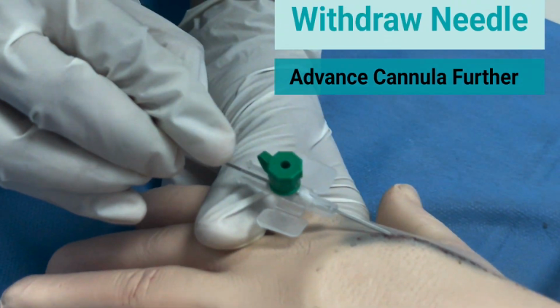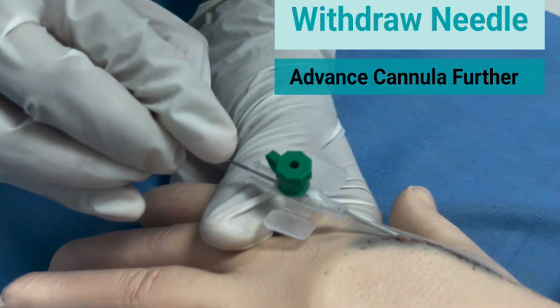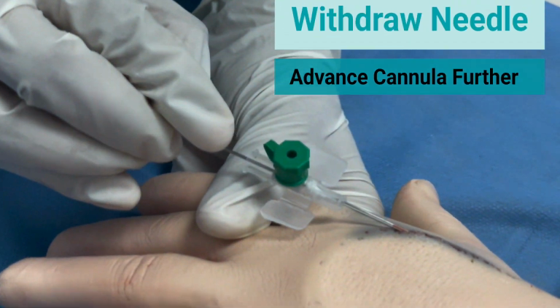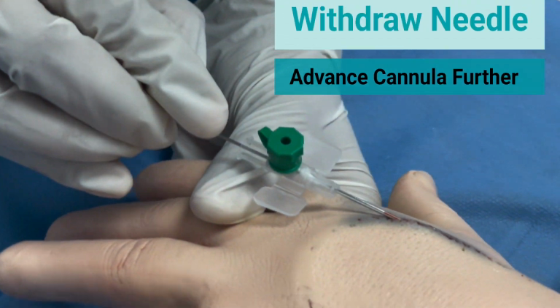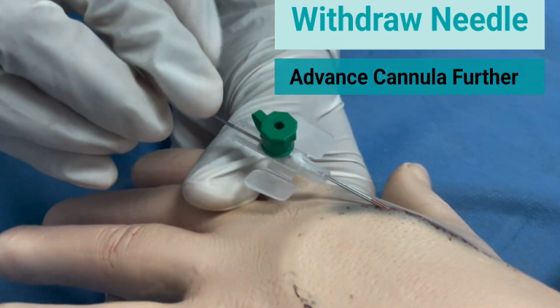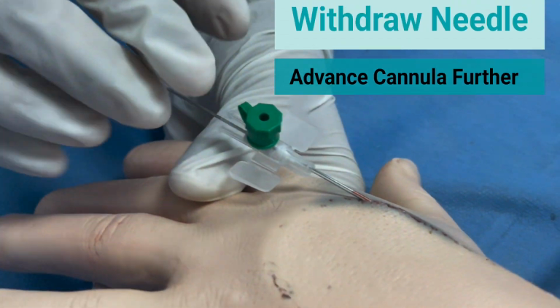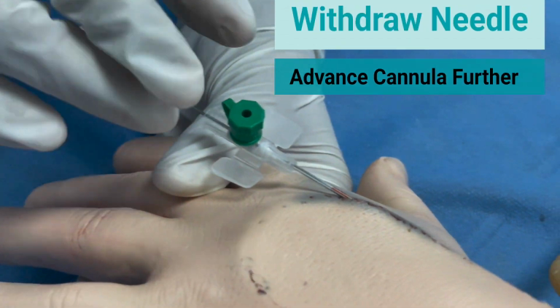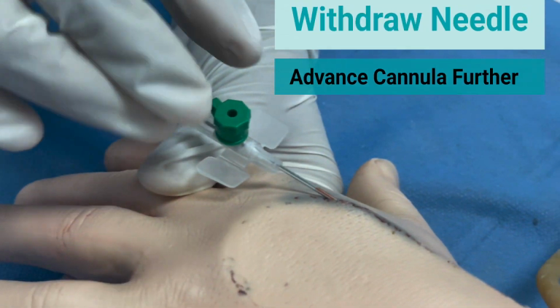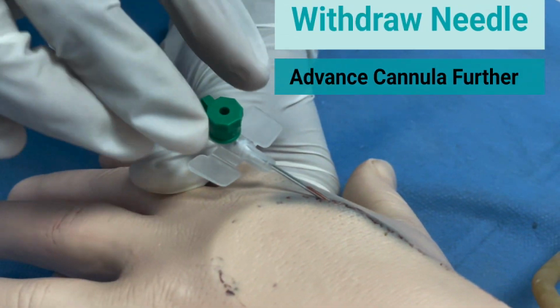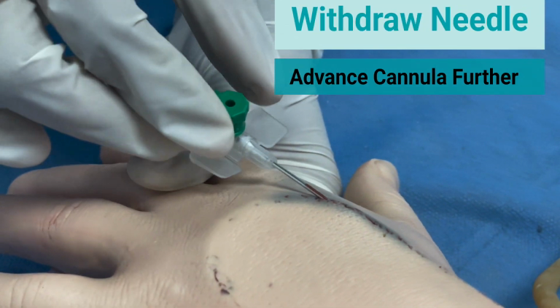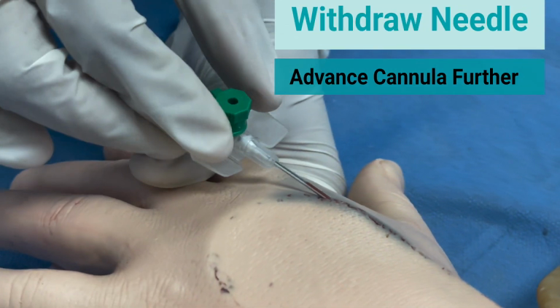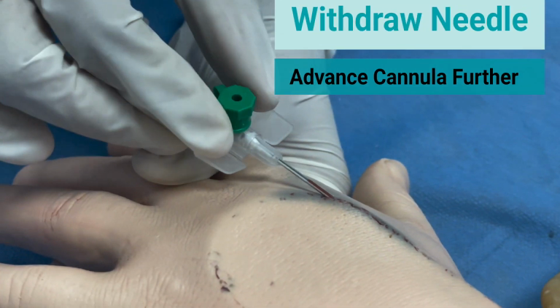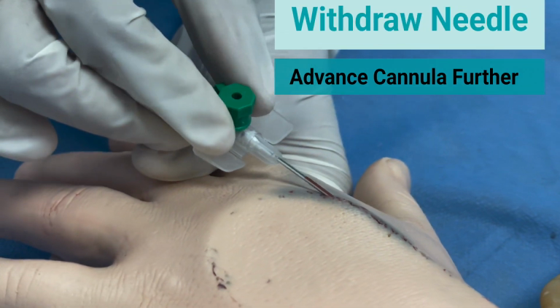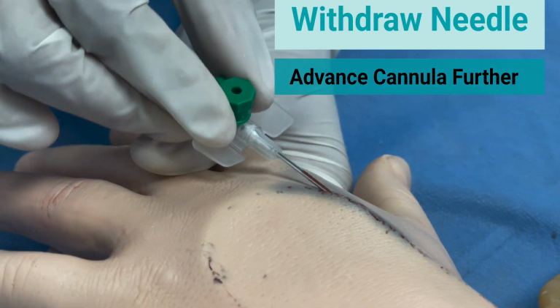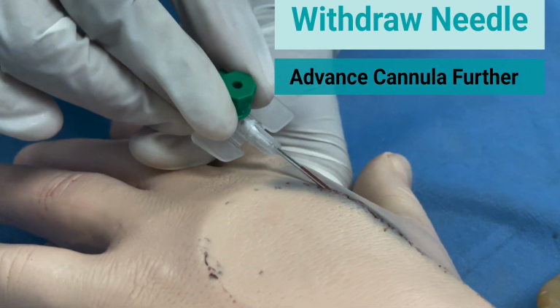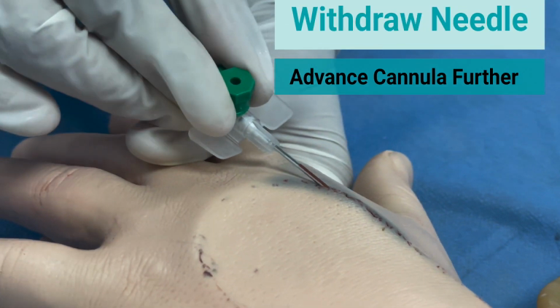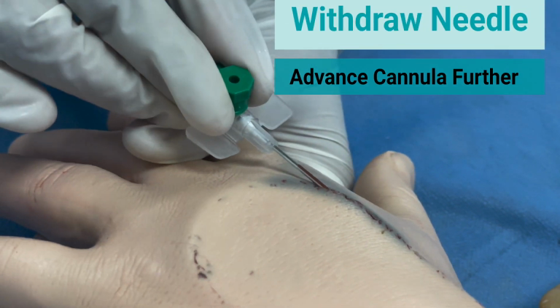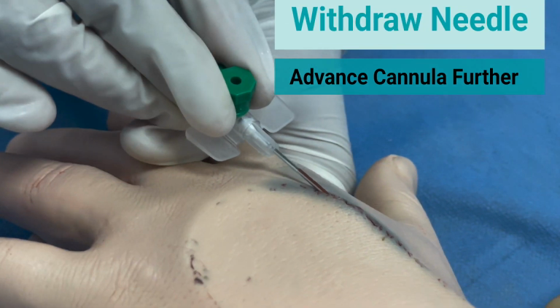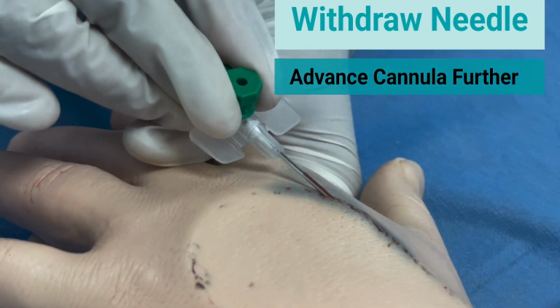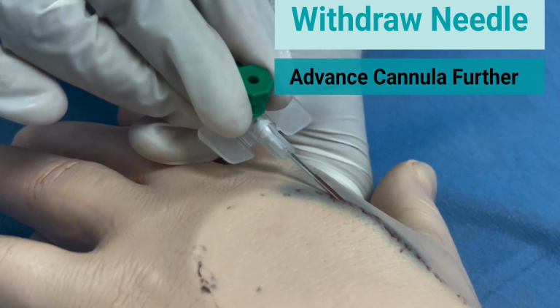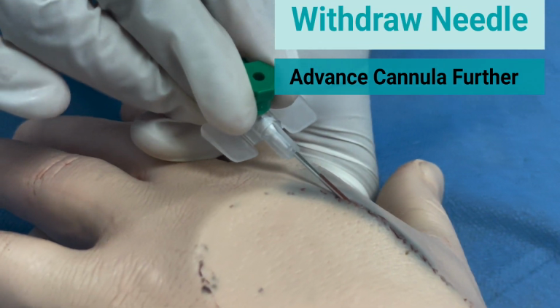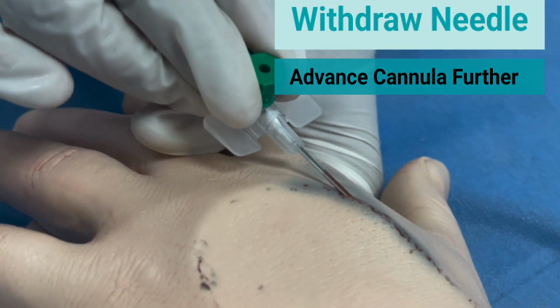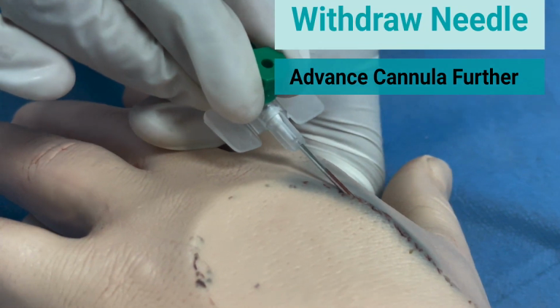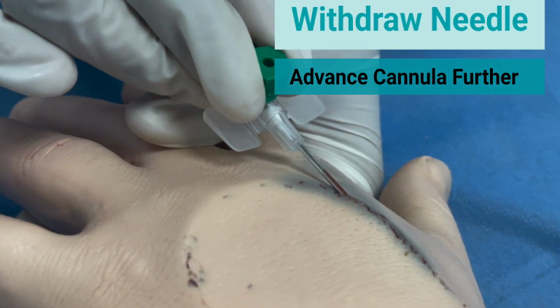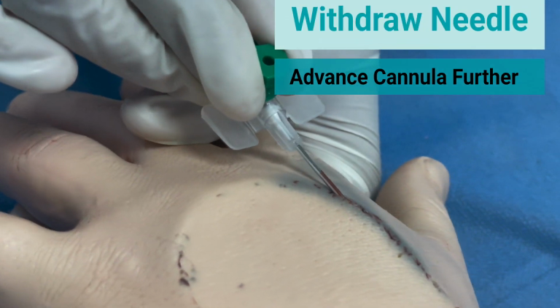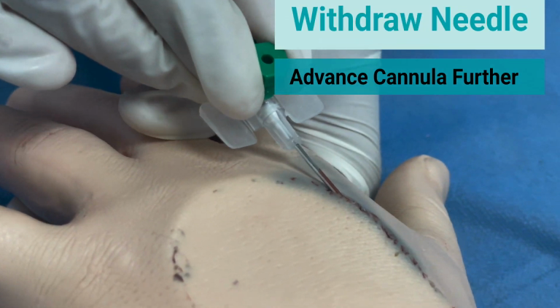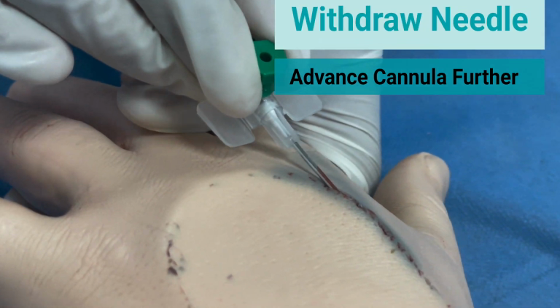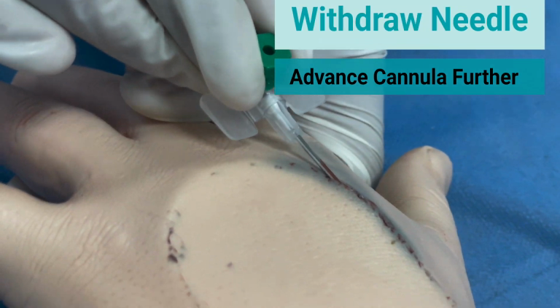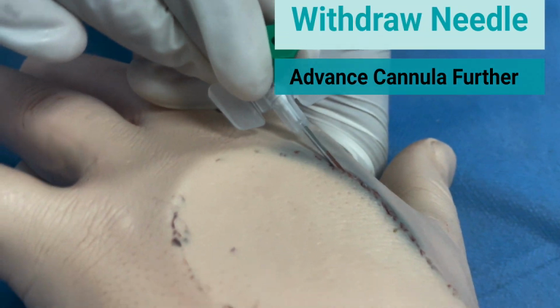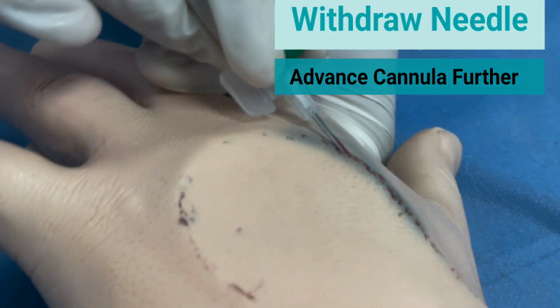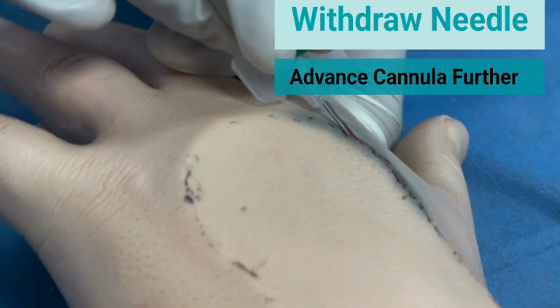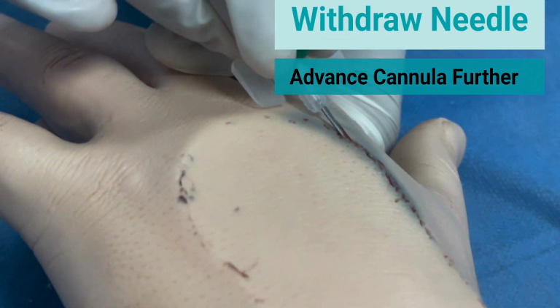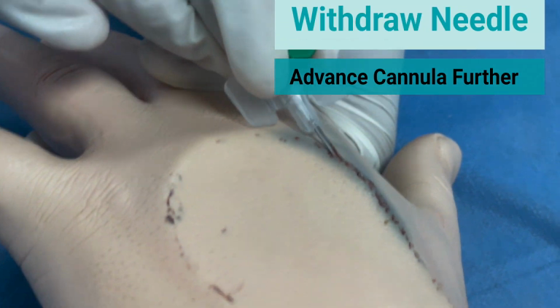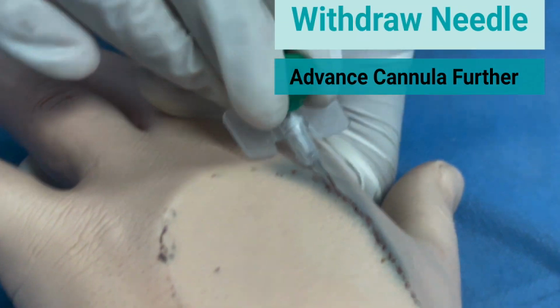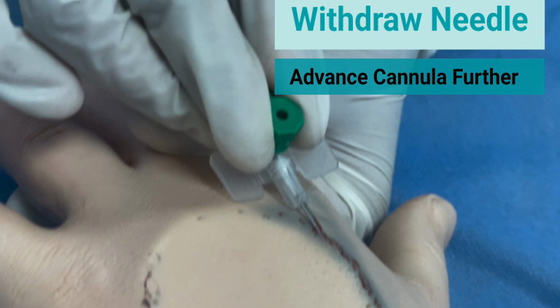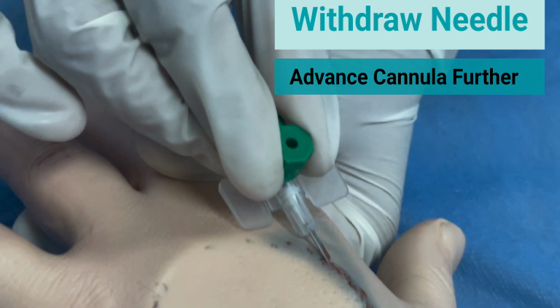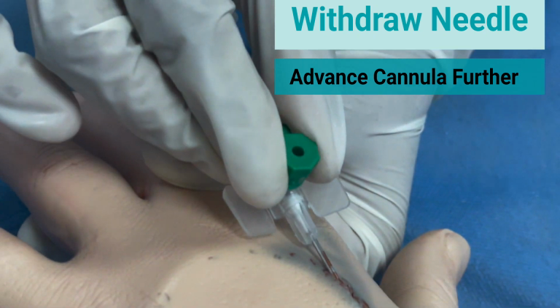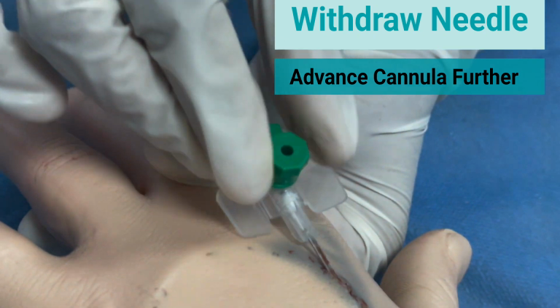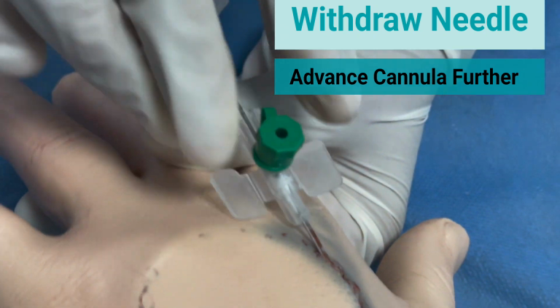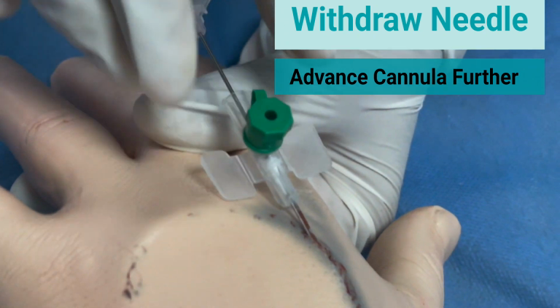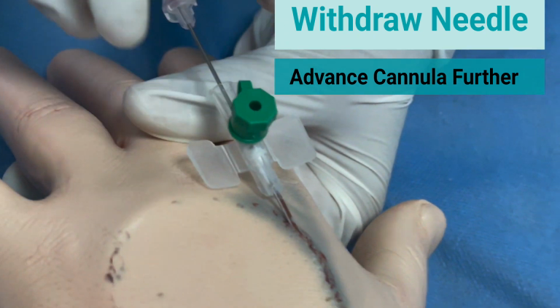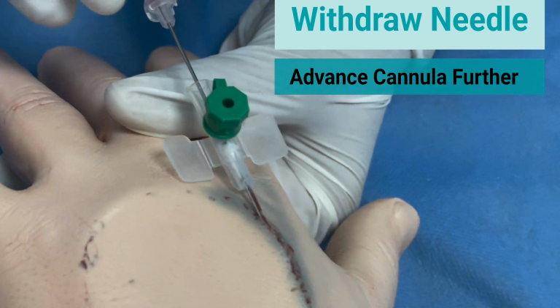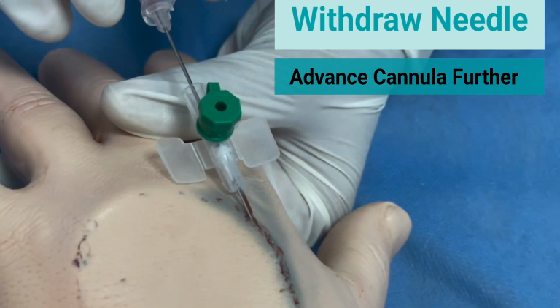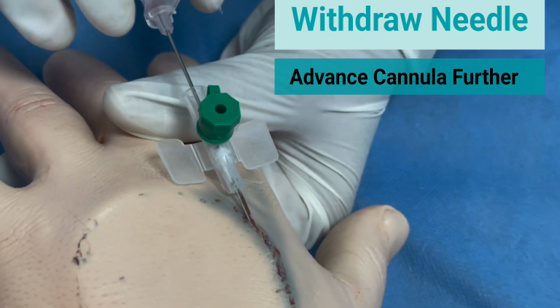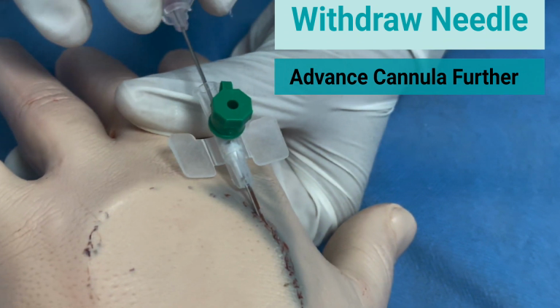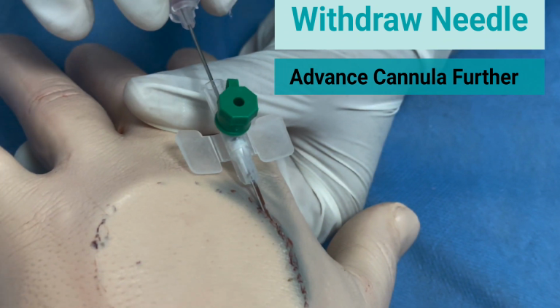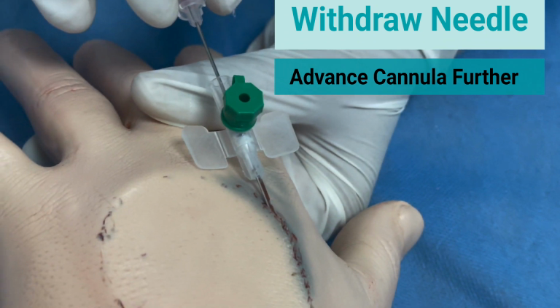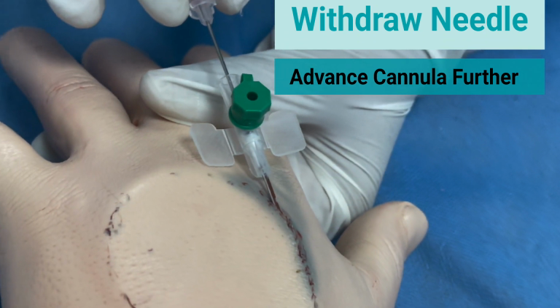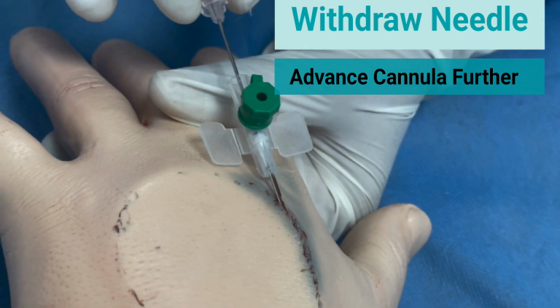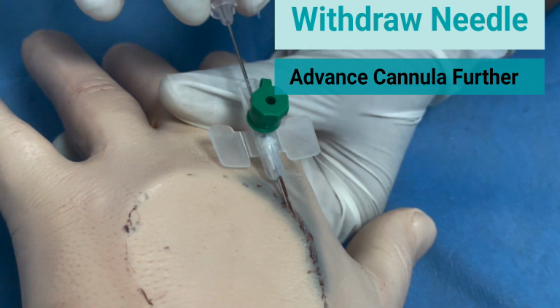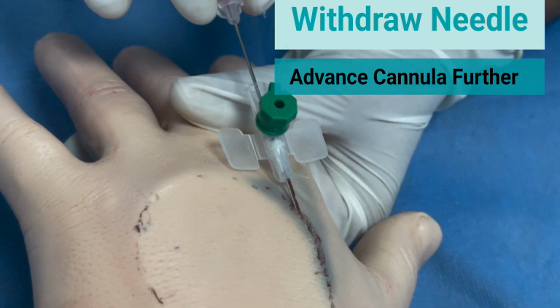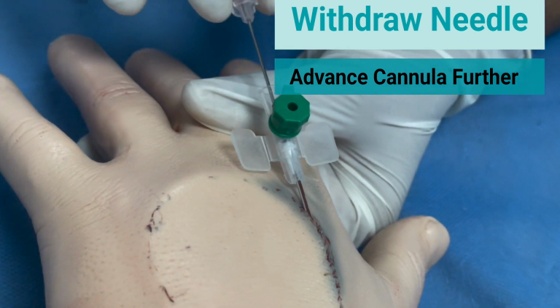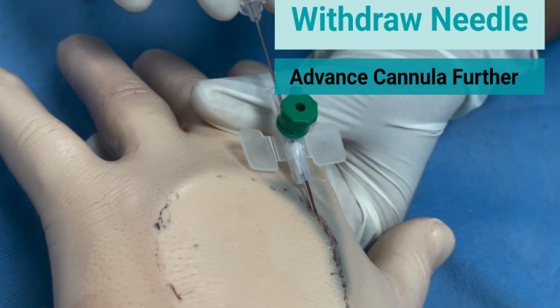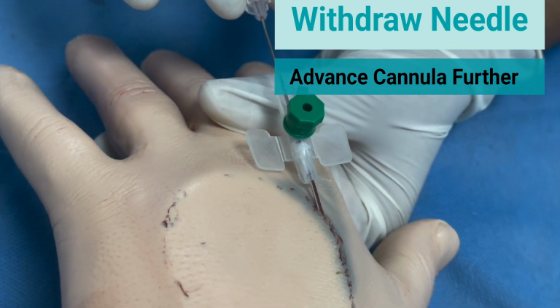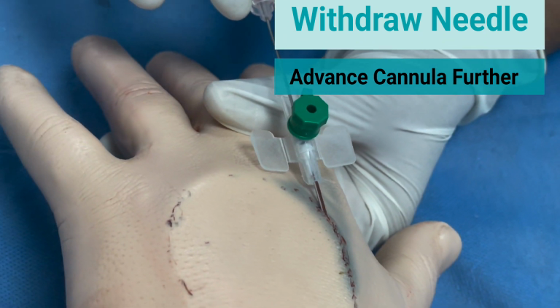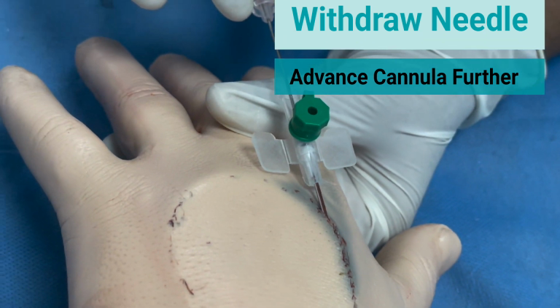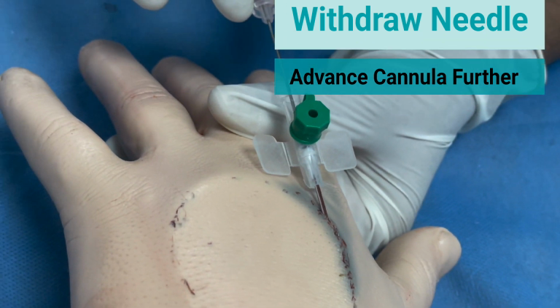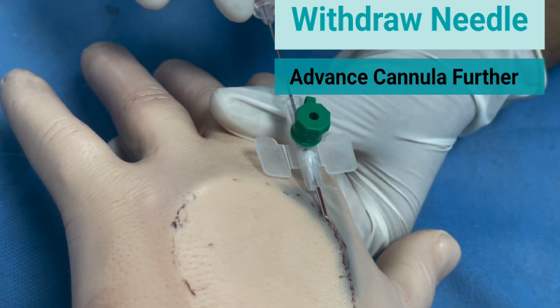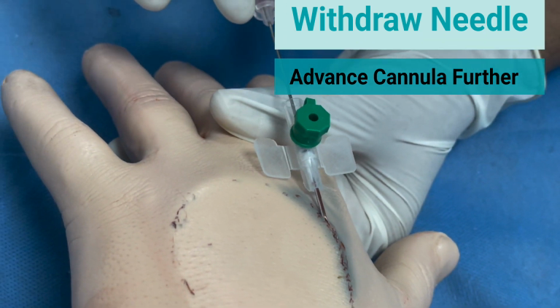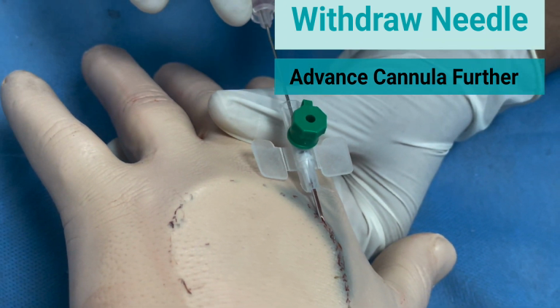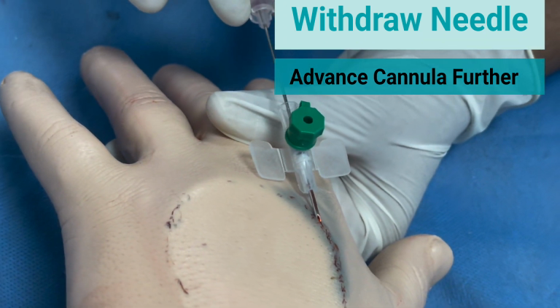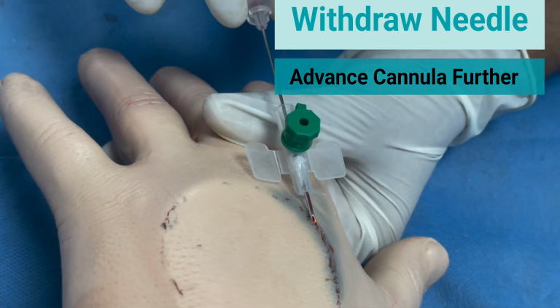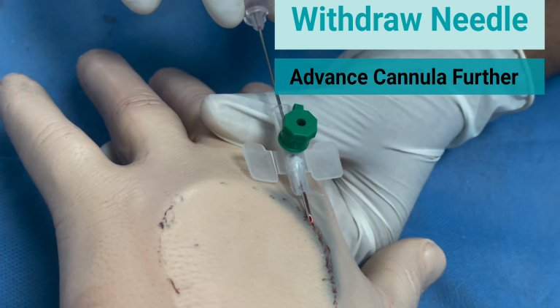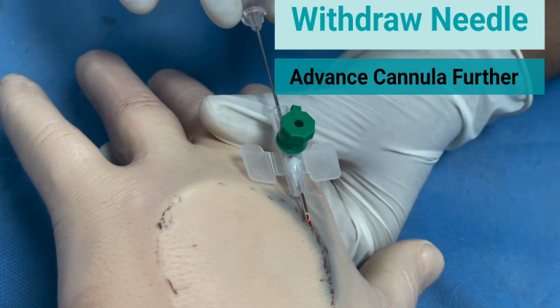While advancing the cannula further, keep withdrawing the introducer needle as shown.